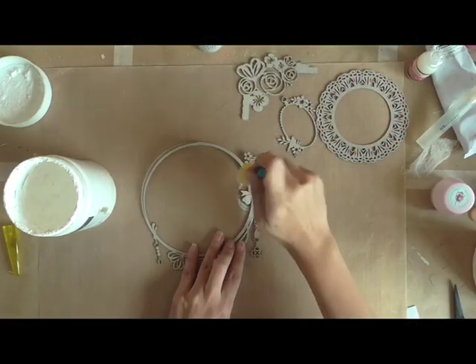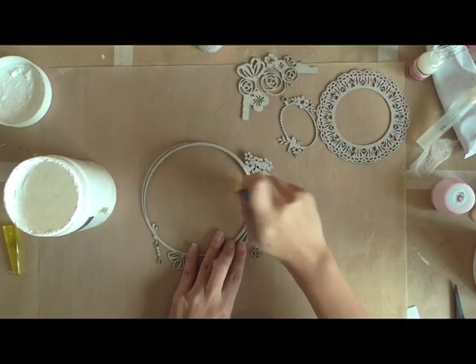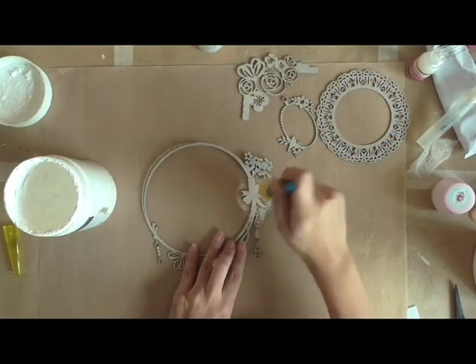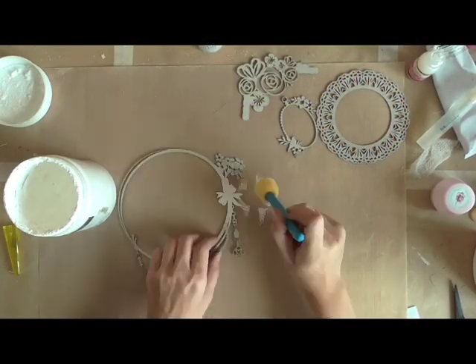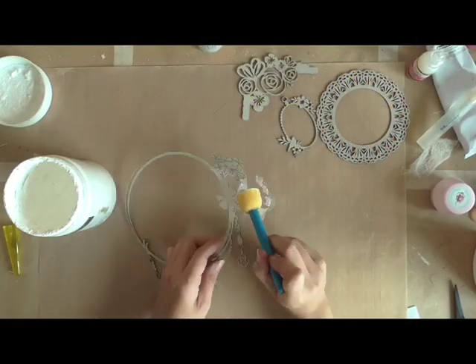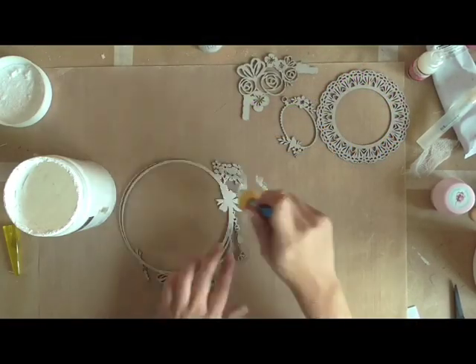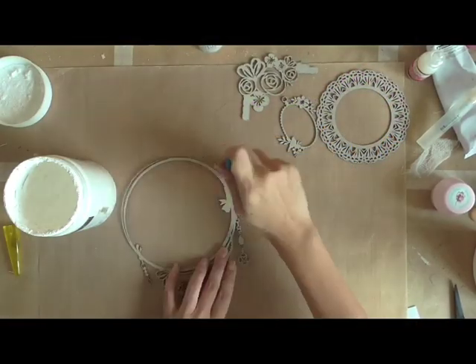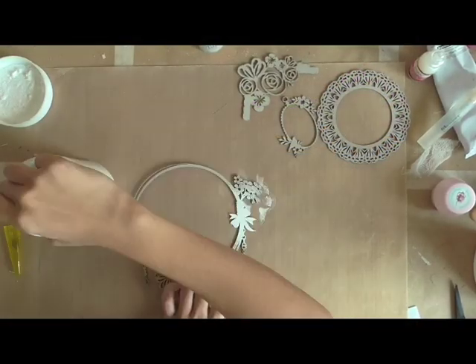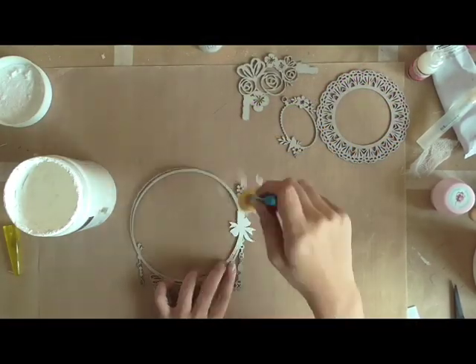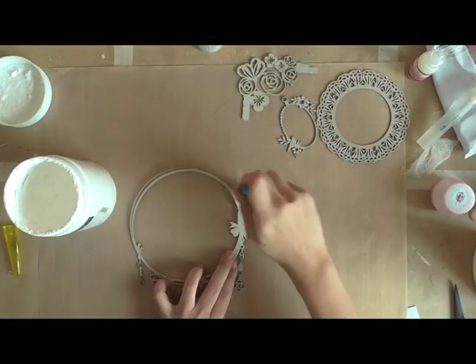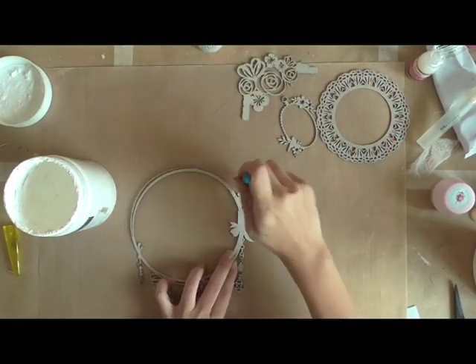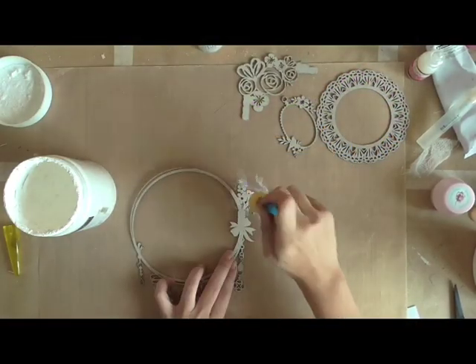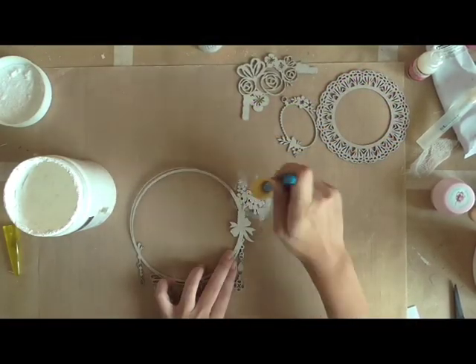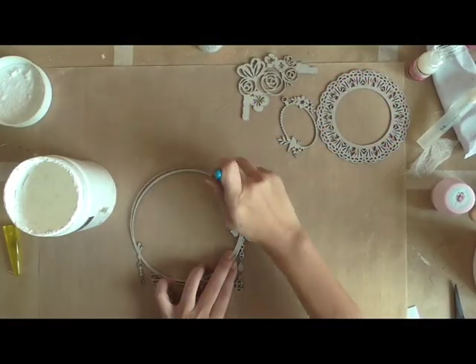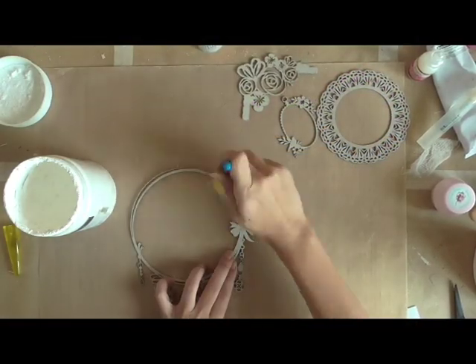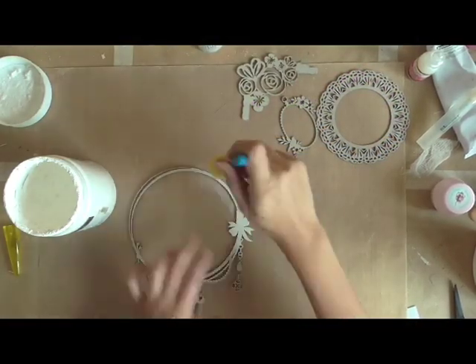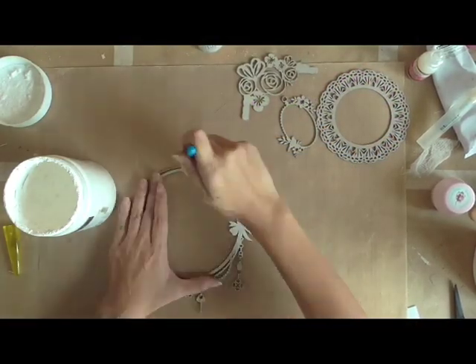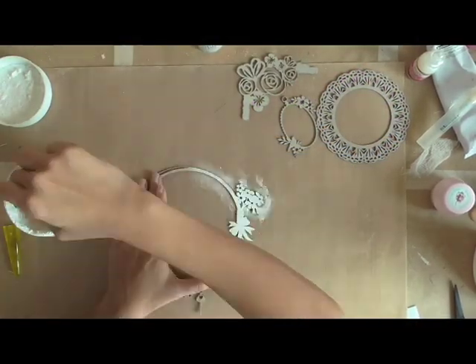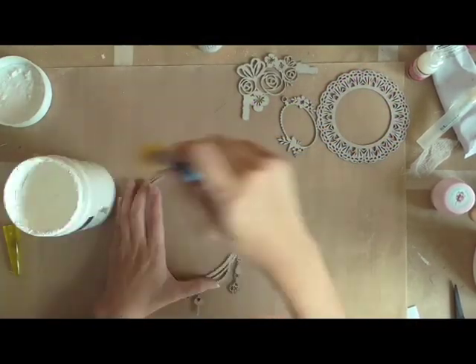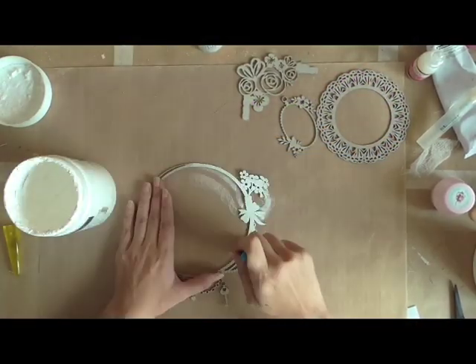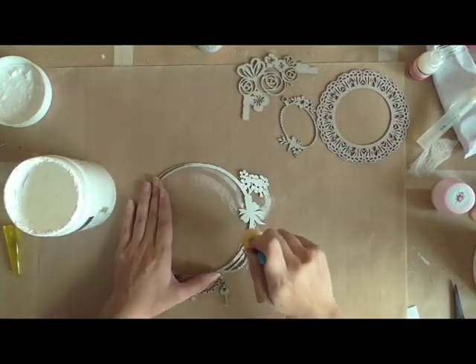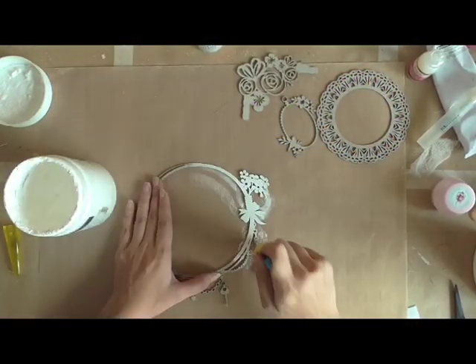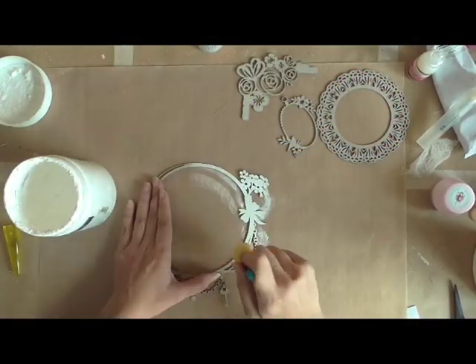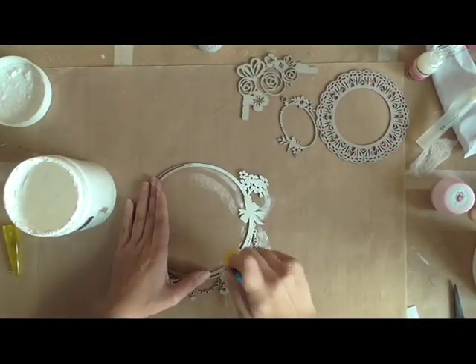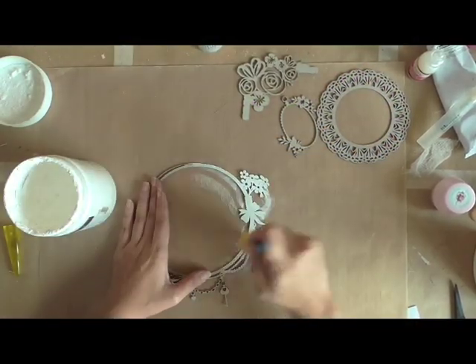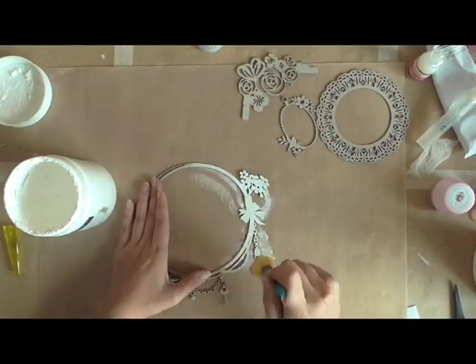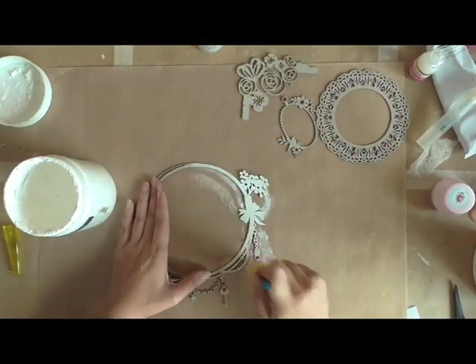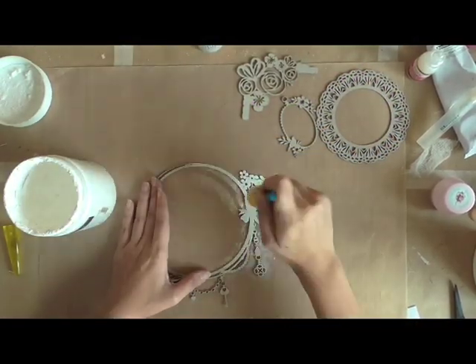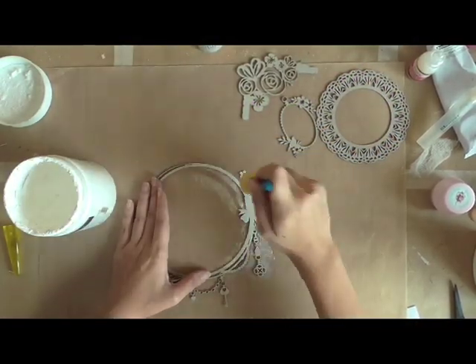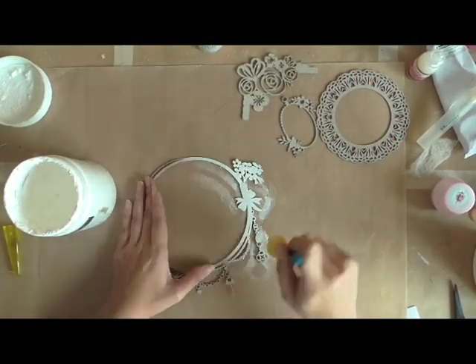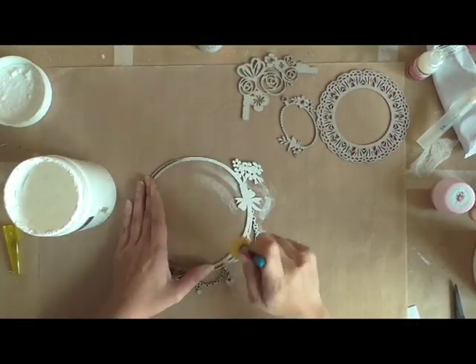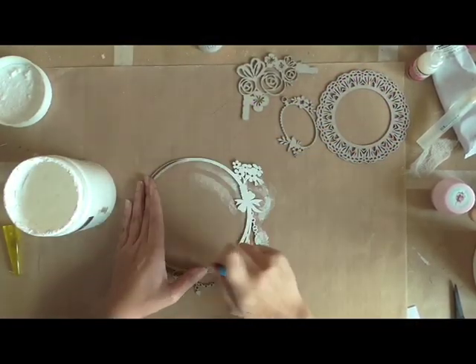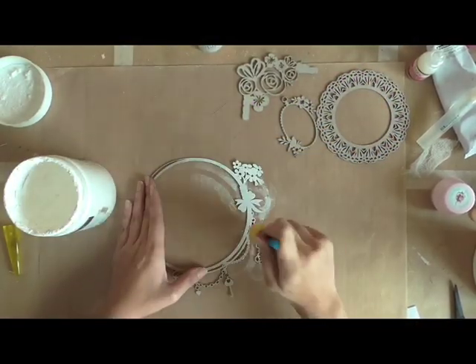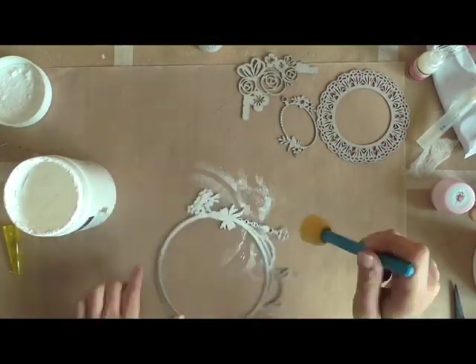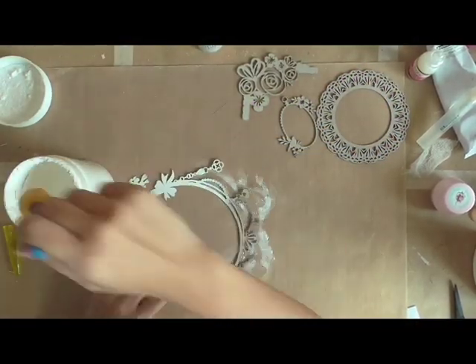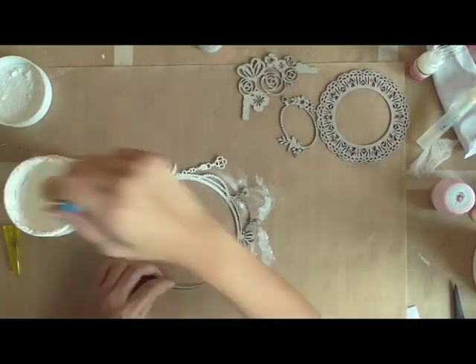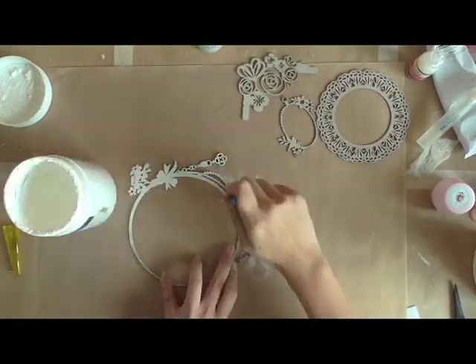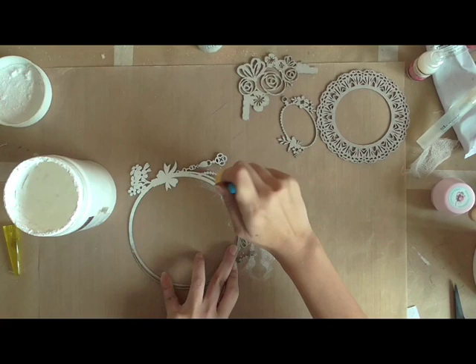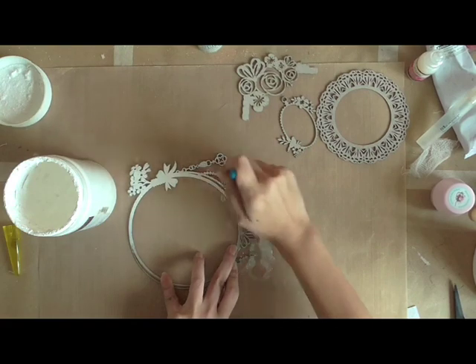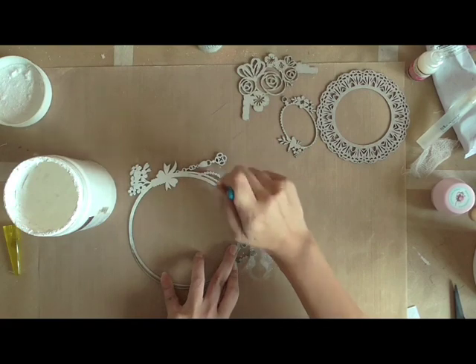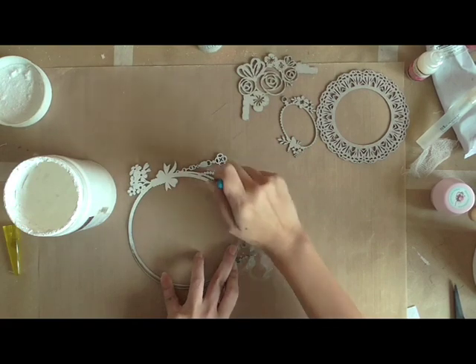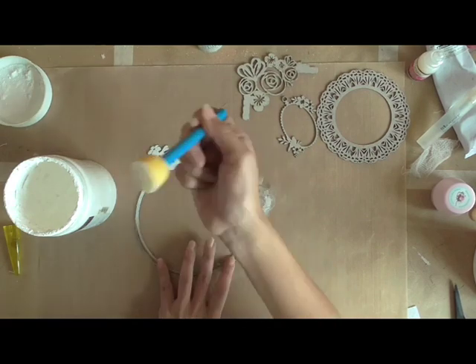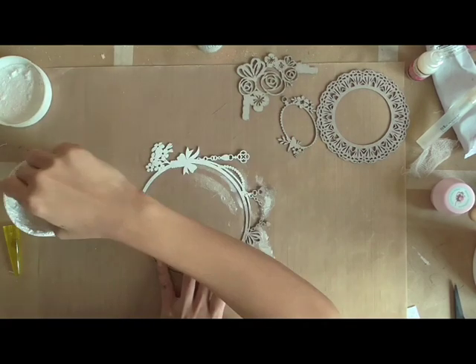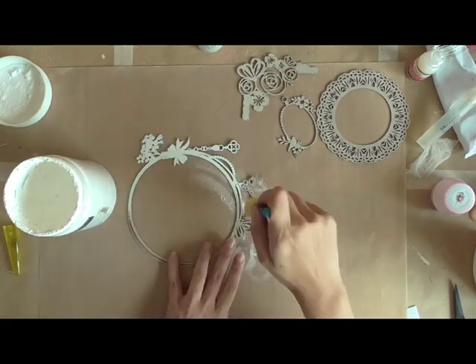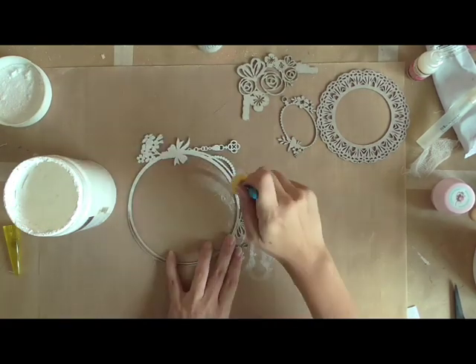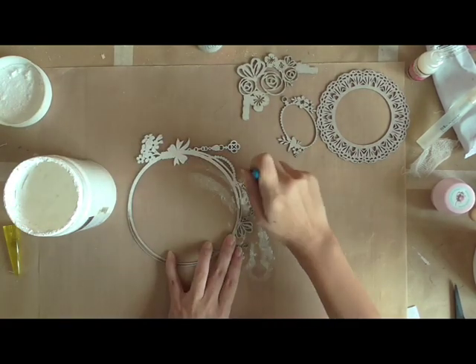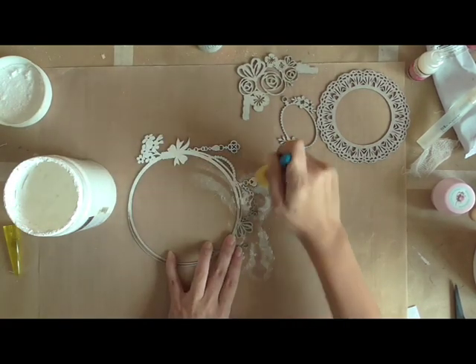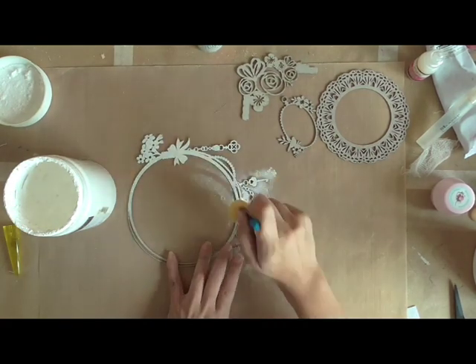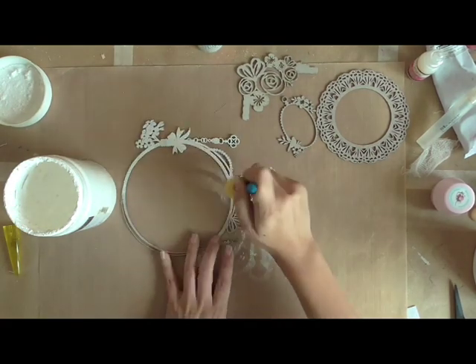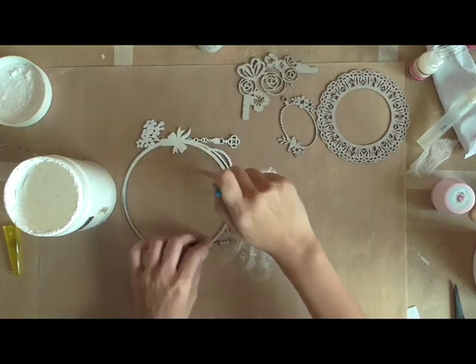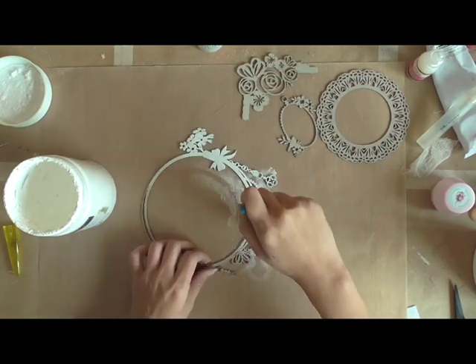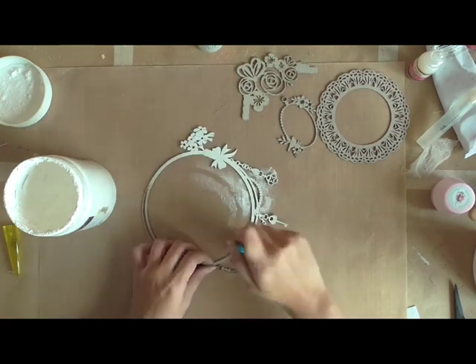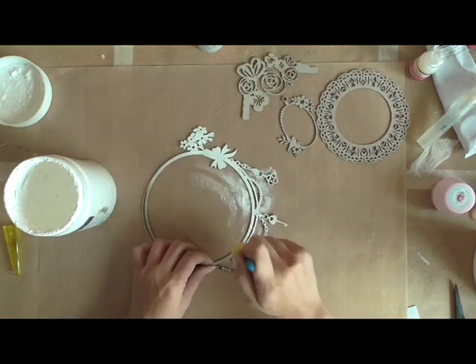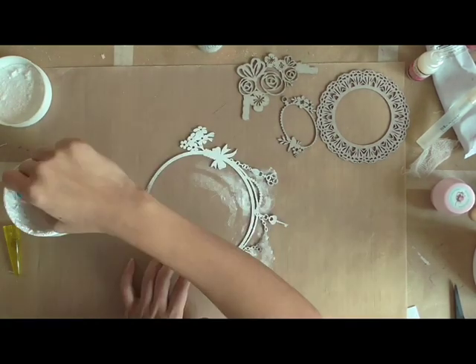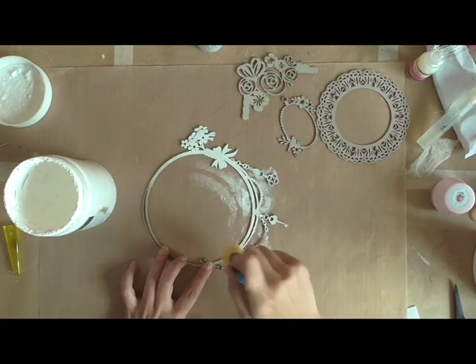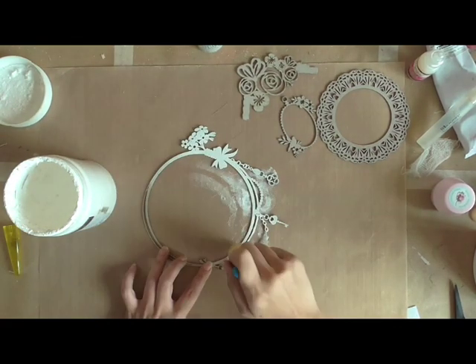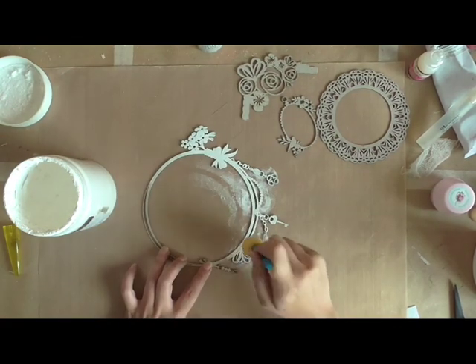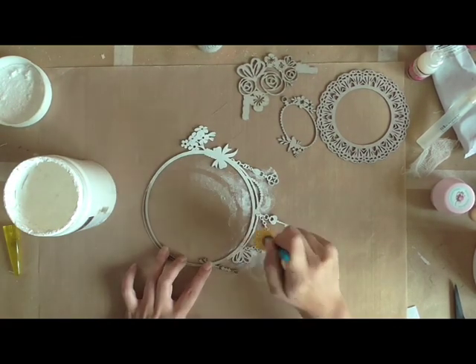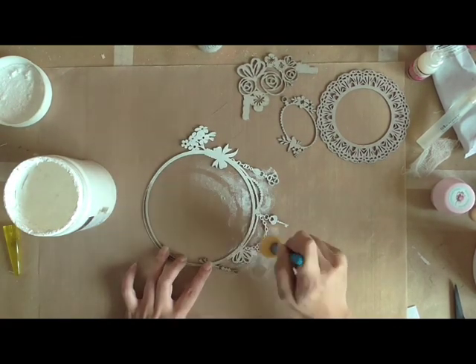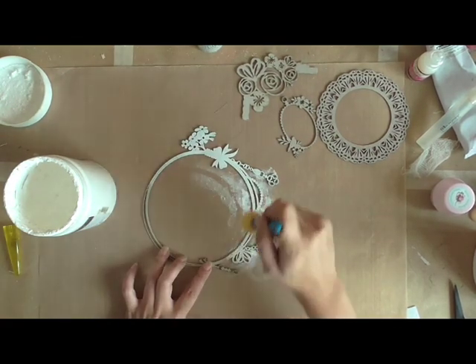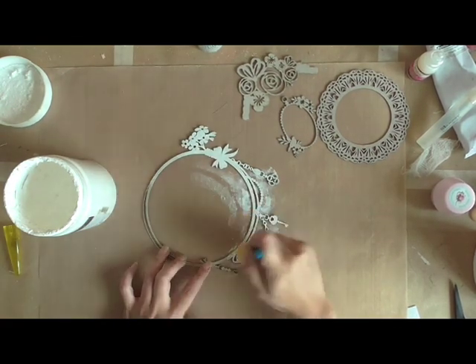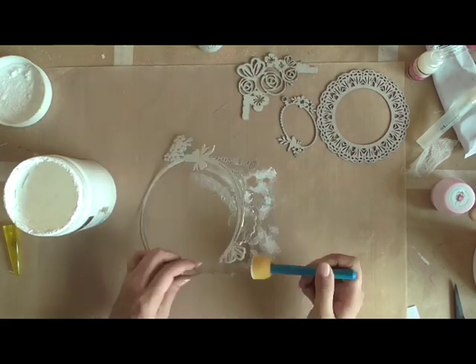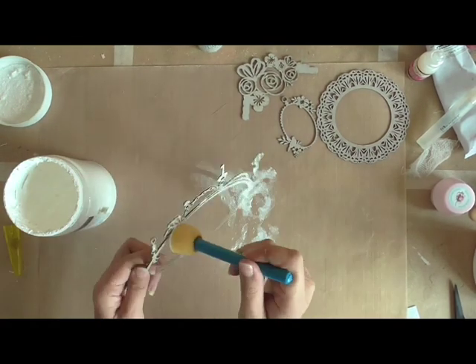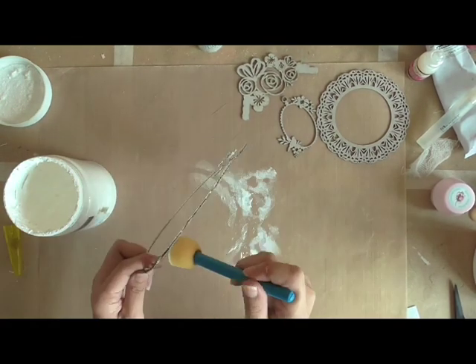Hi everyone, this is Jelisa from Bluffin Studios. Today I'm showing you how I put together my September sketch.